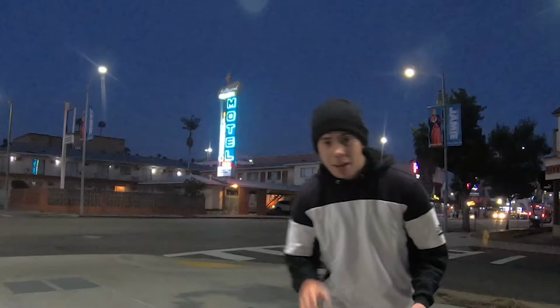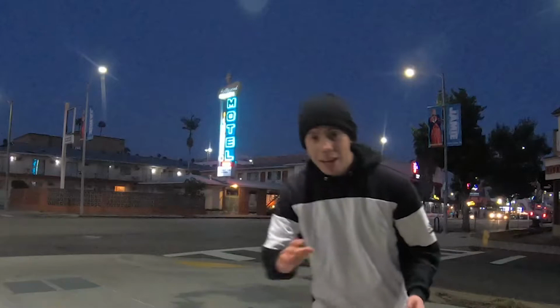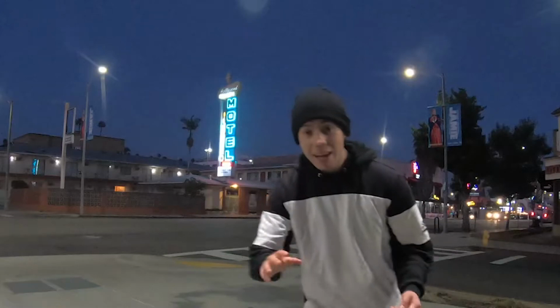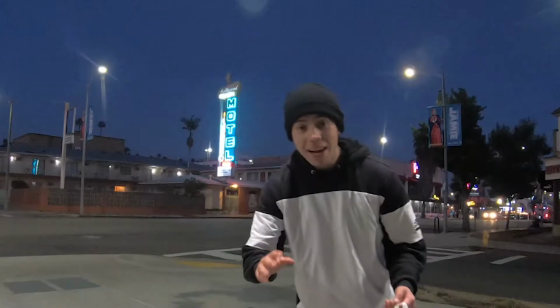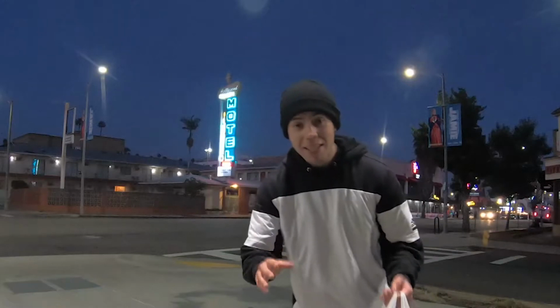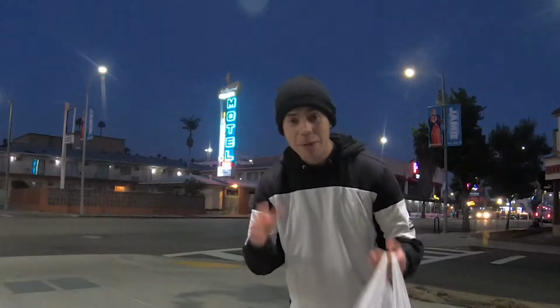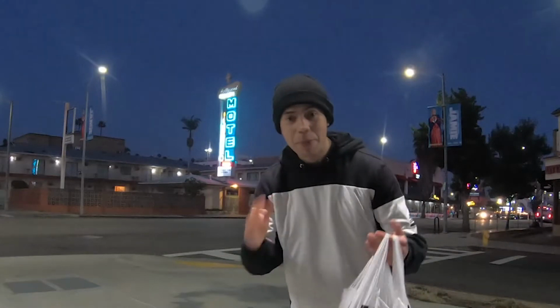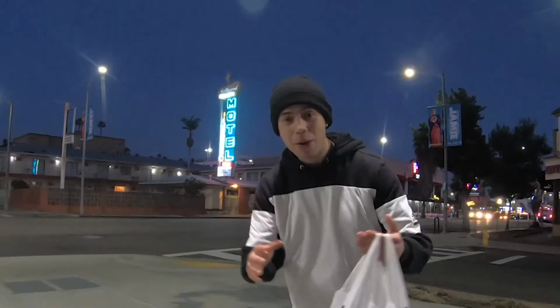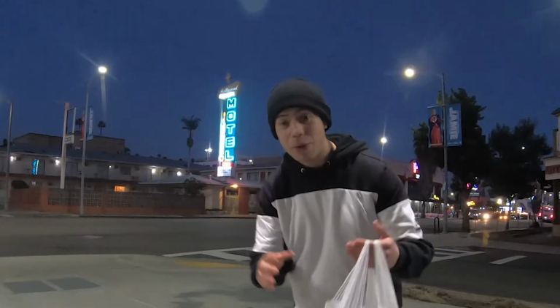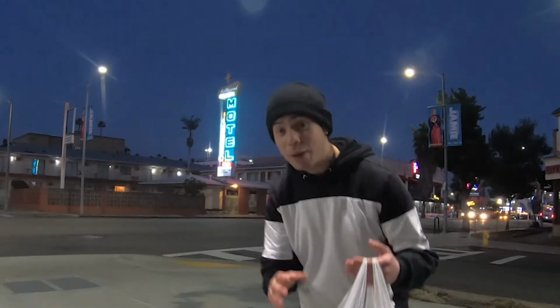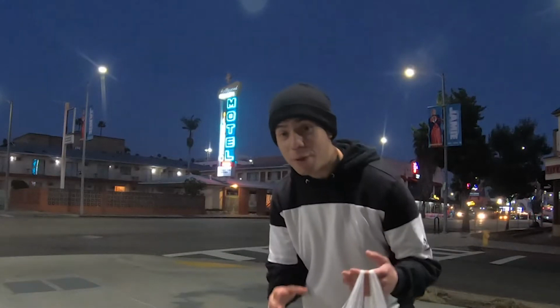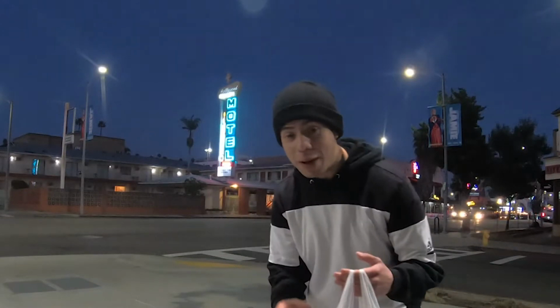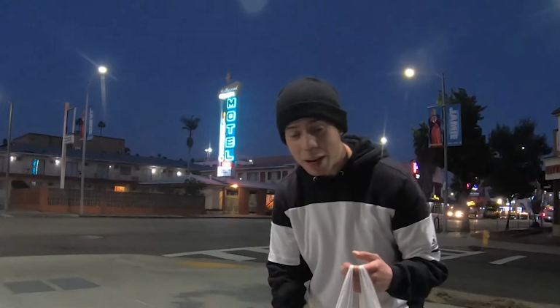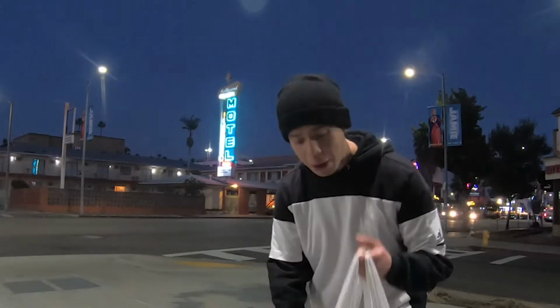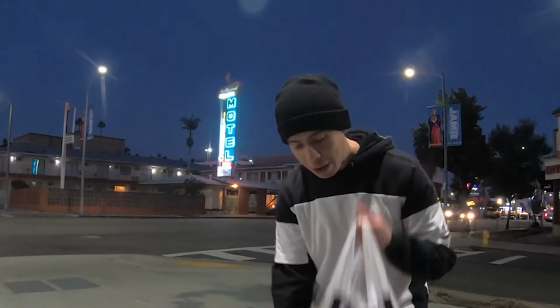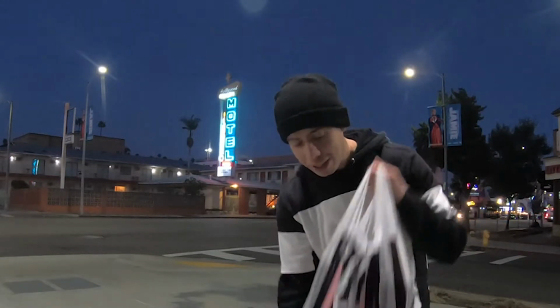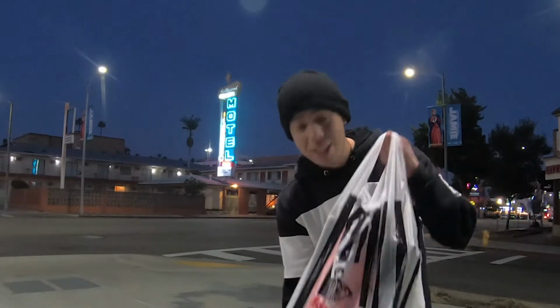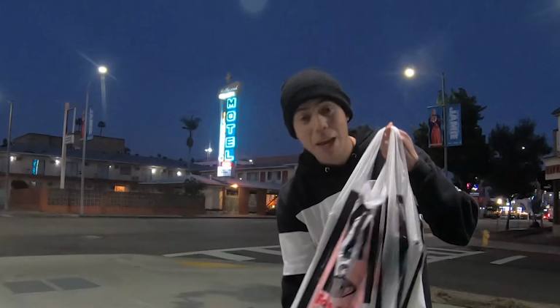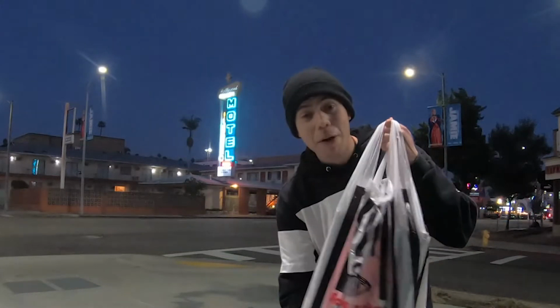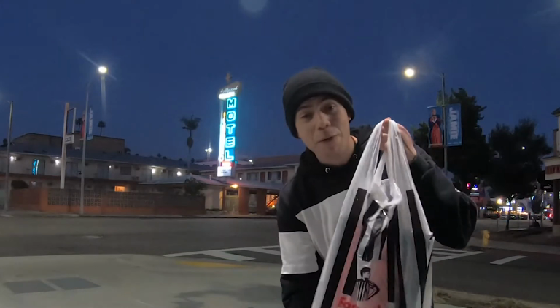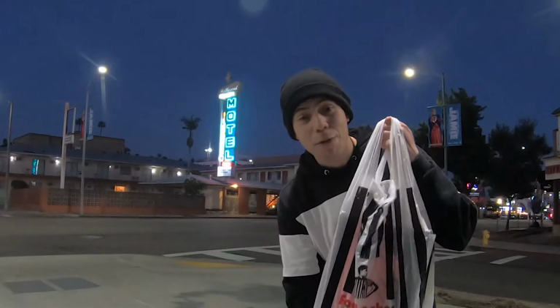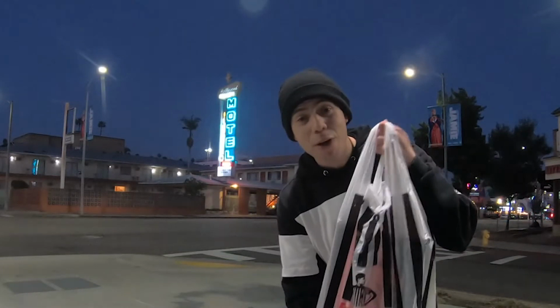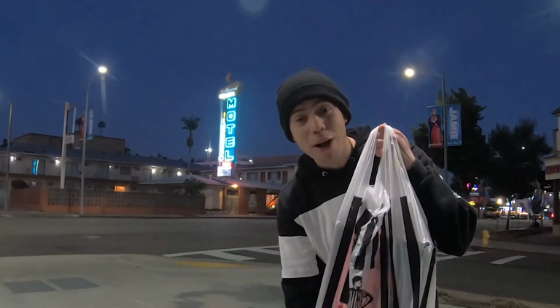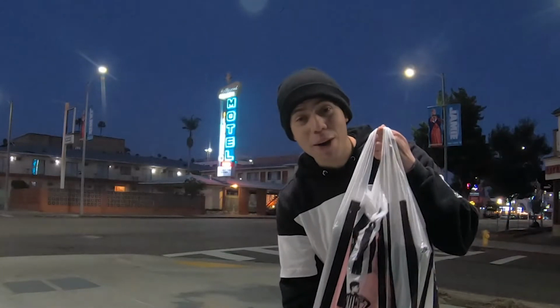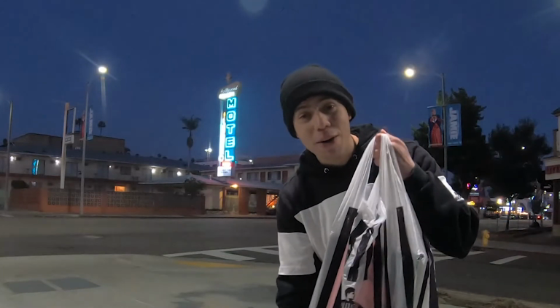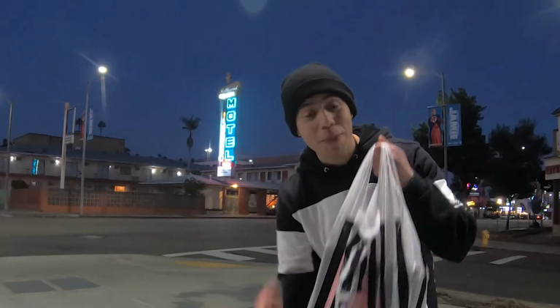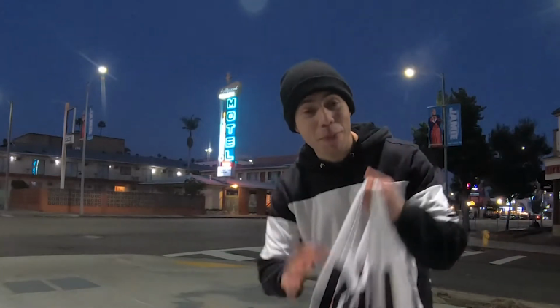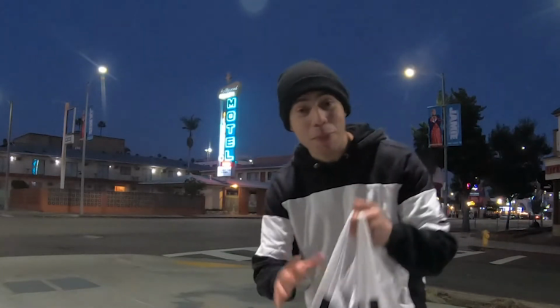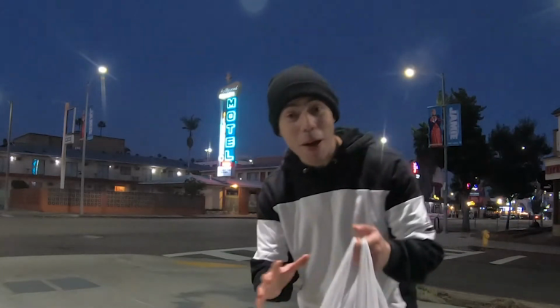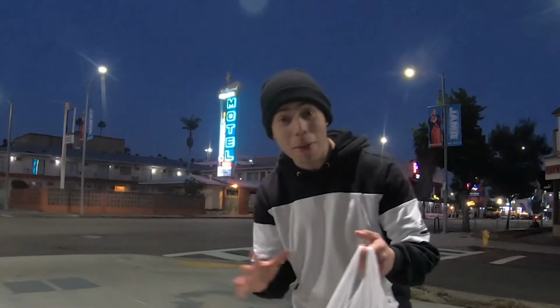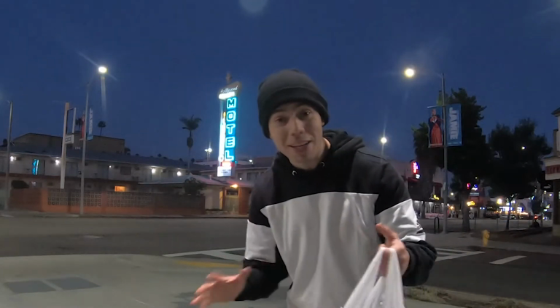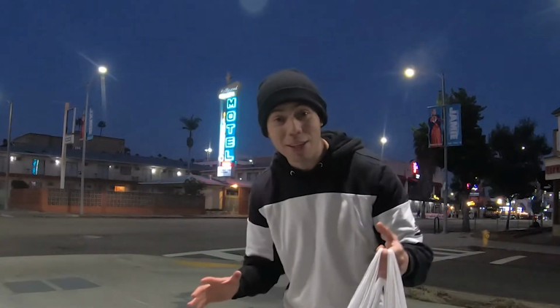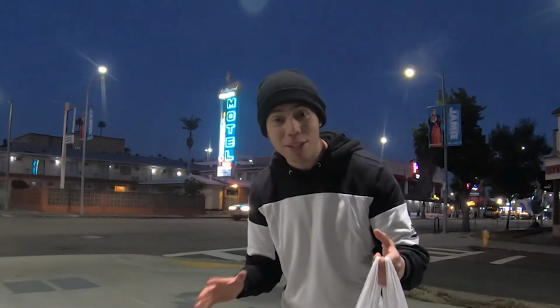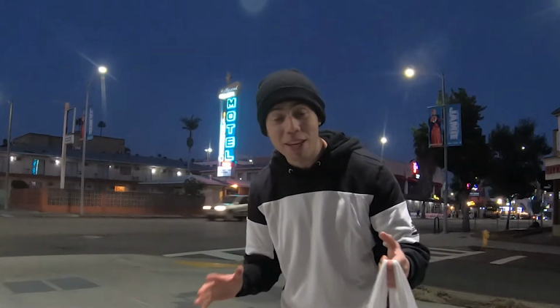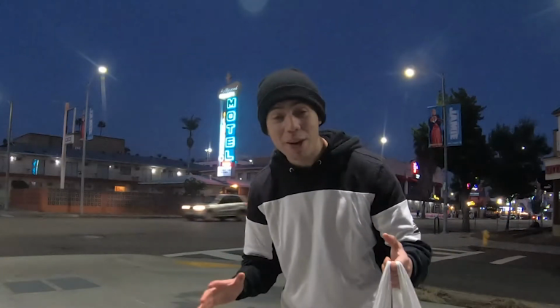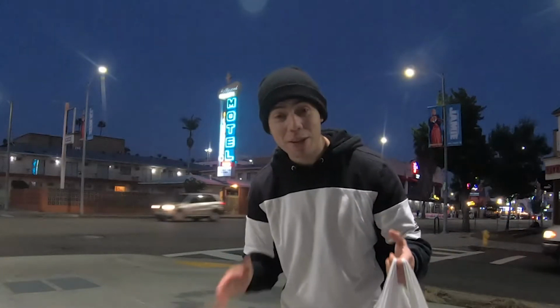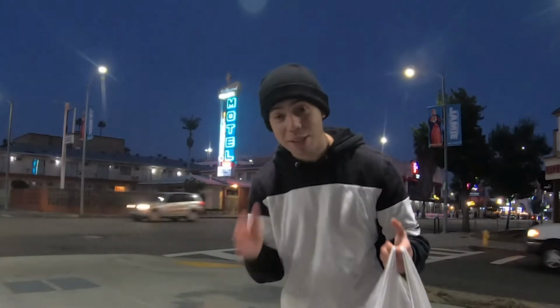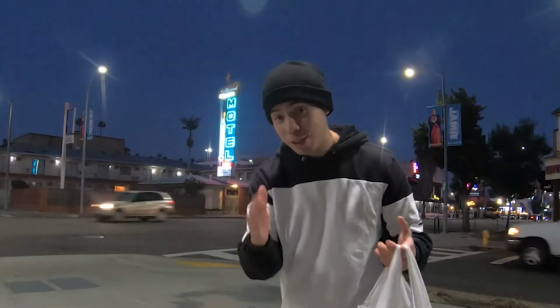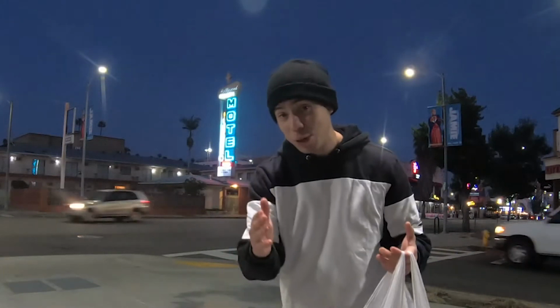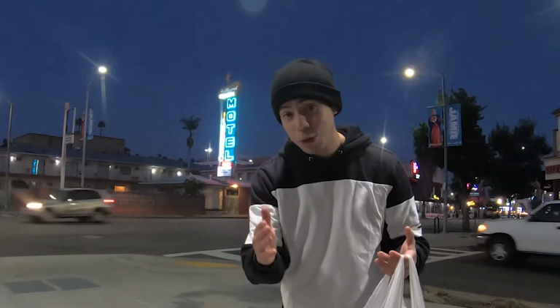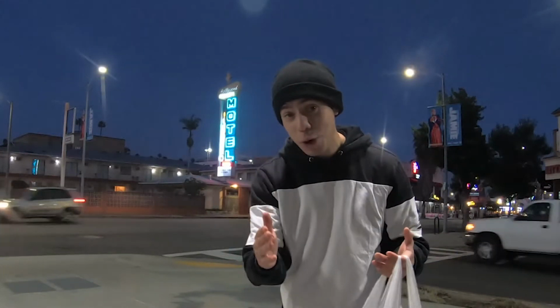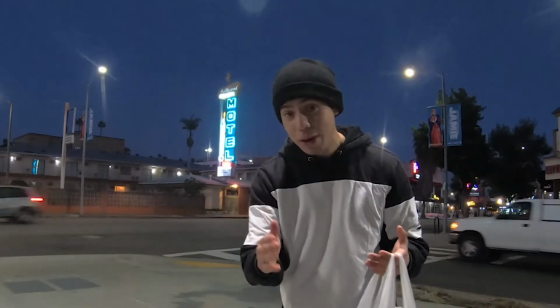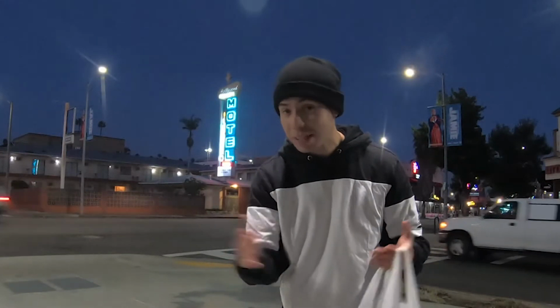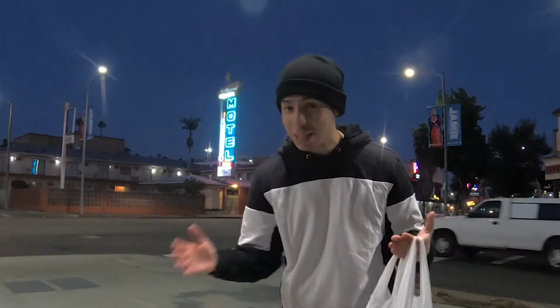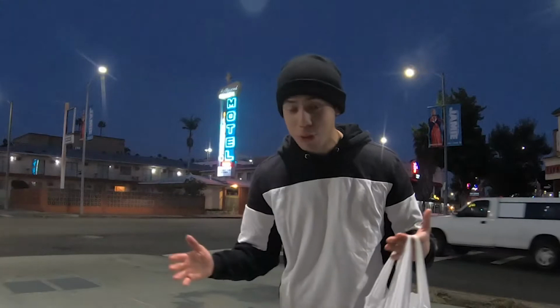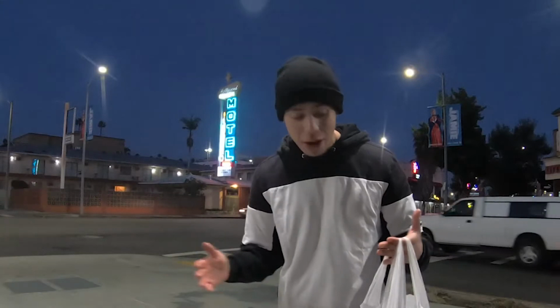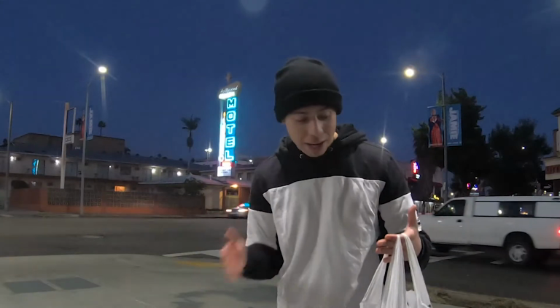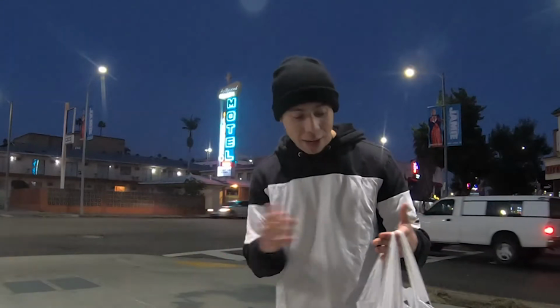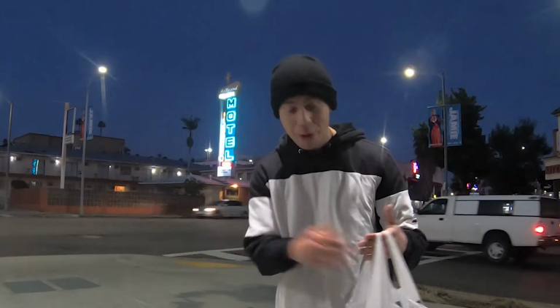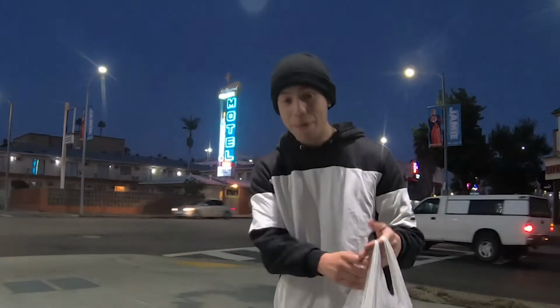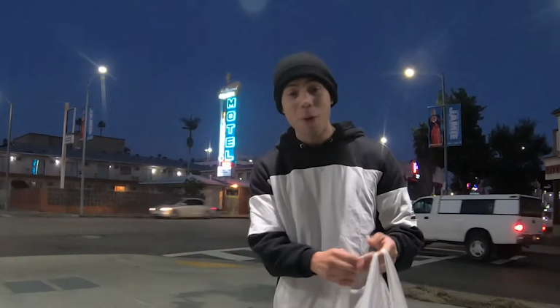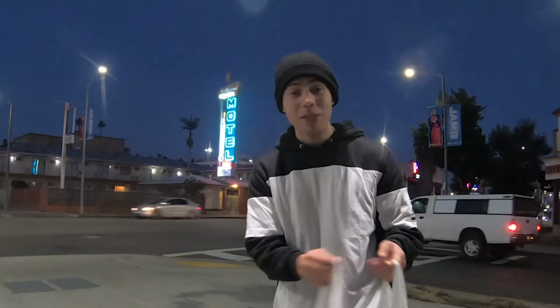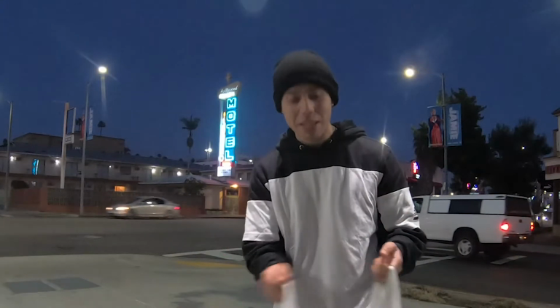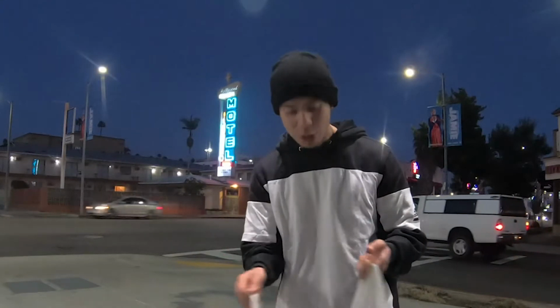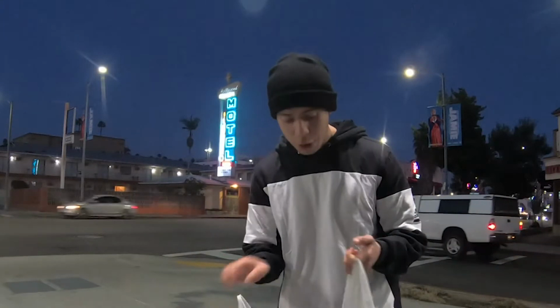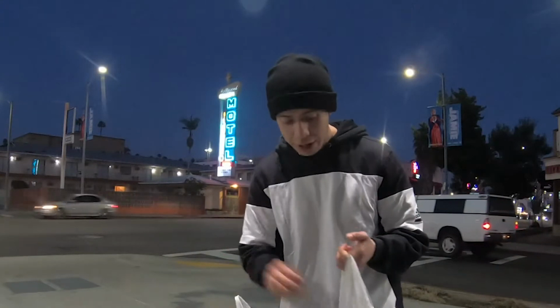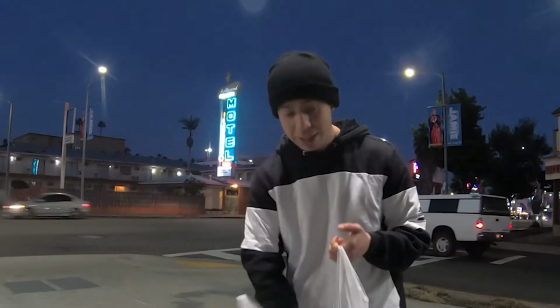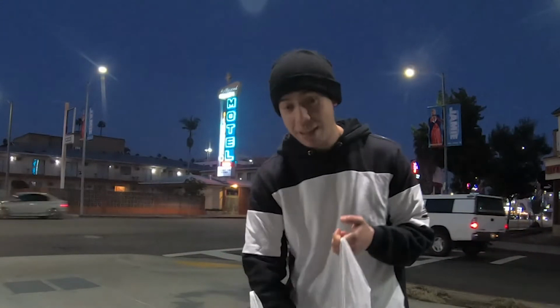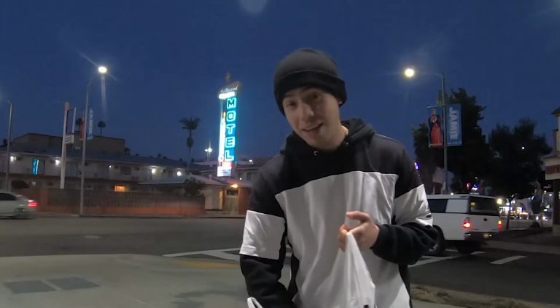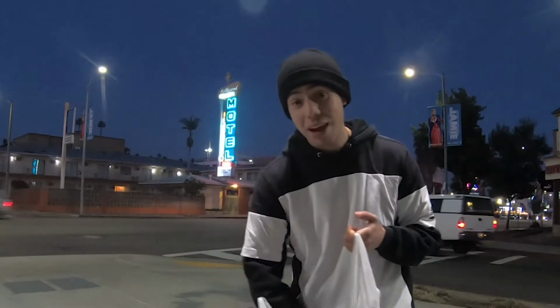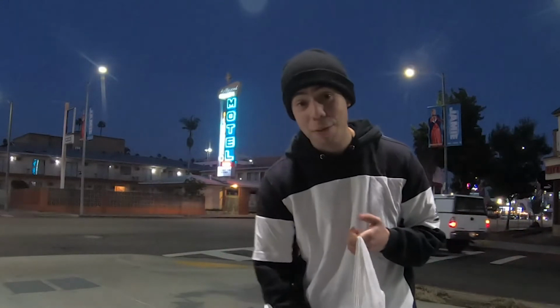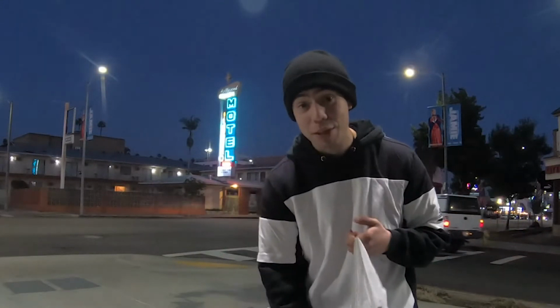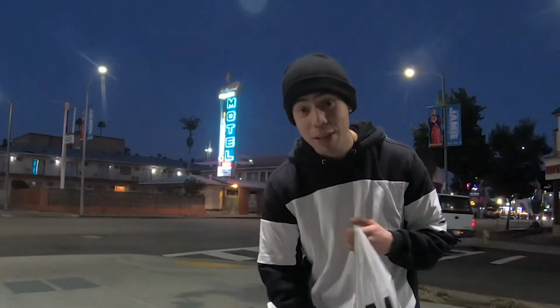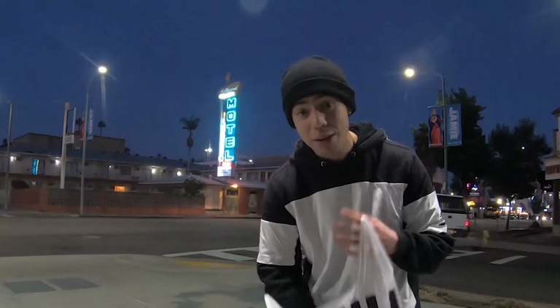Hey guys, back with another video. Just came back from Foot Locker, bought my new sneakers — the new Jordans. That's right, always get Jordans since they're on sale.